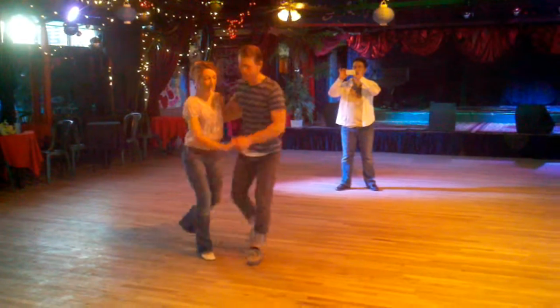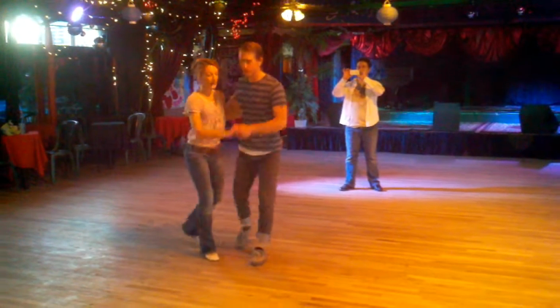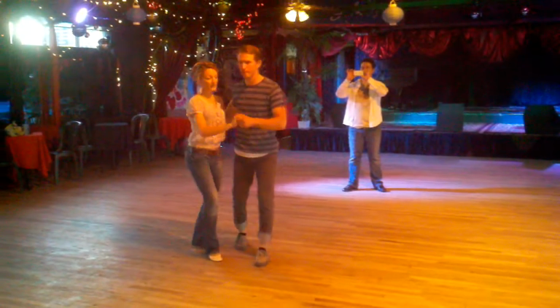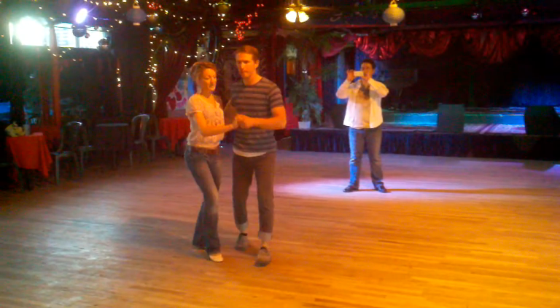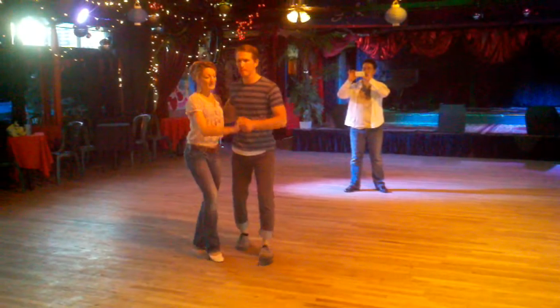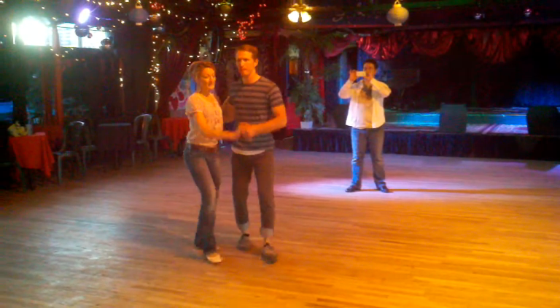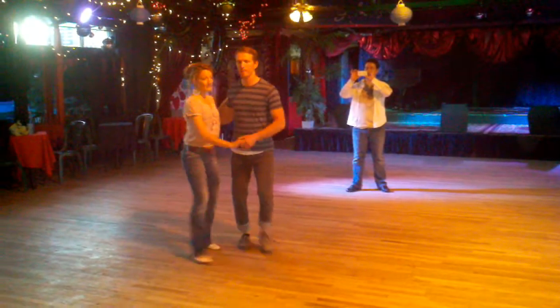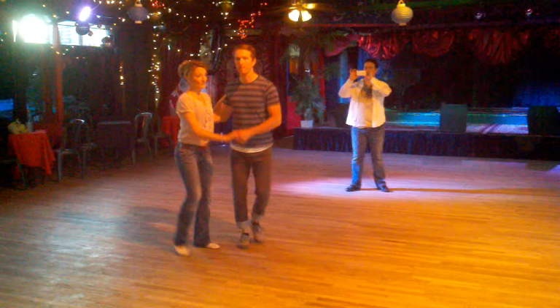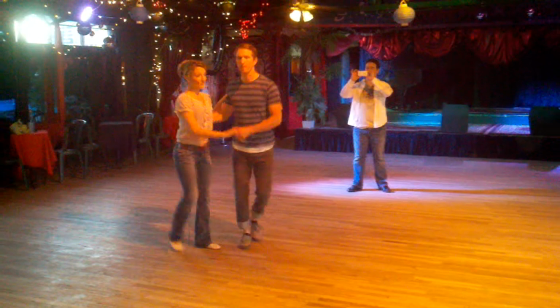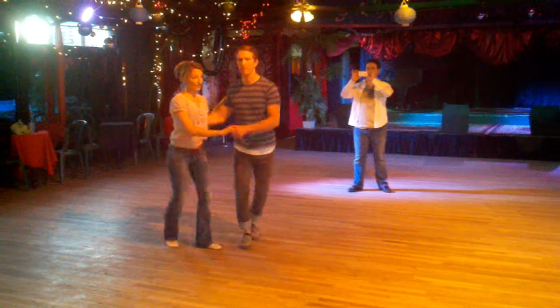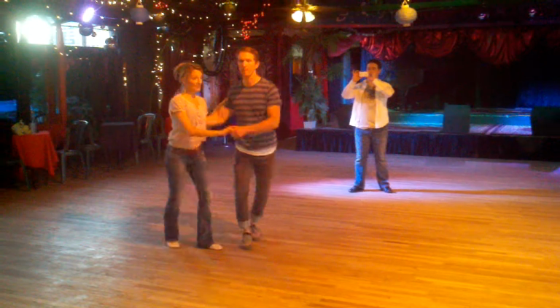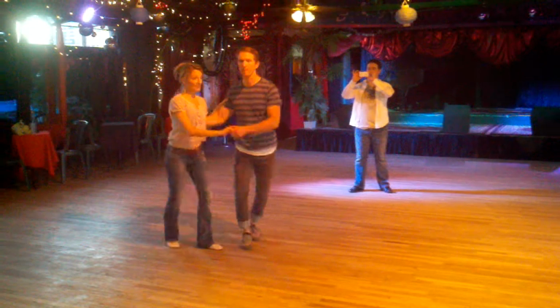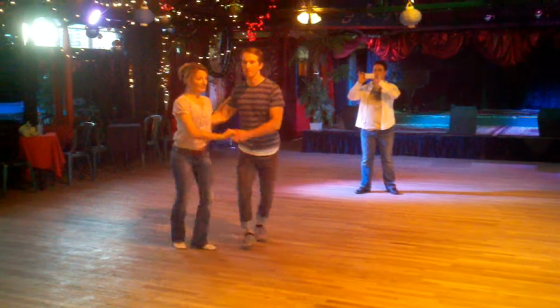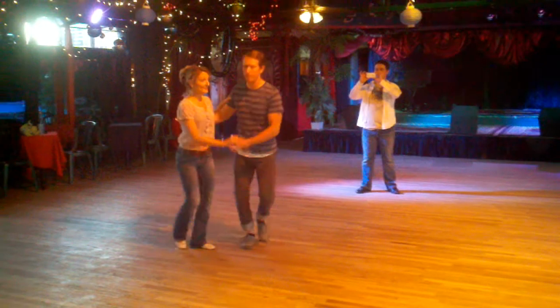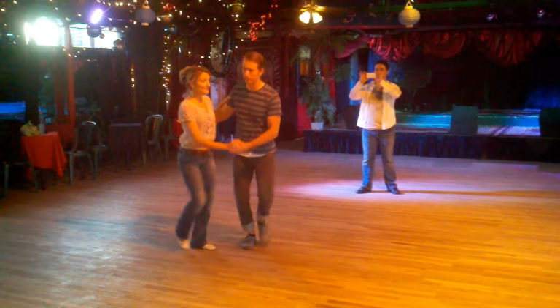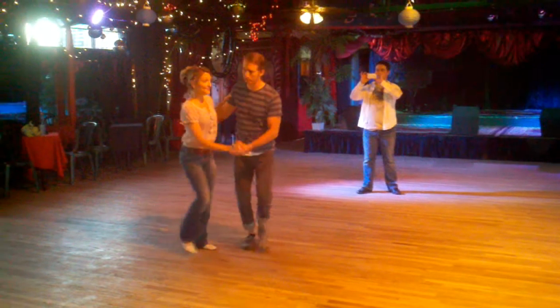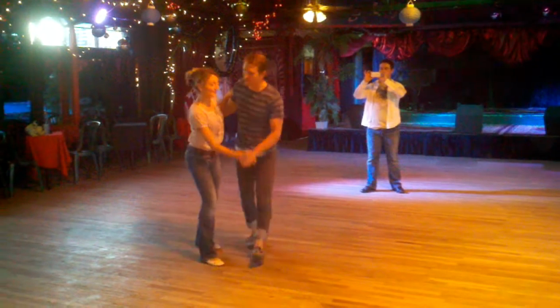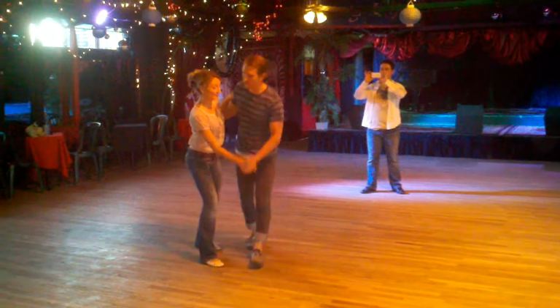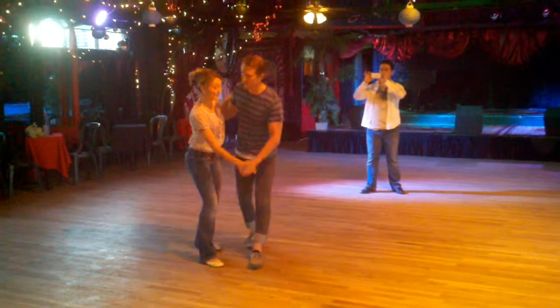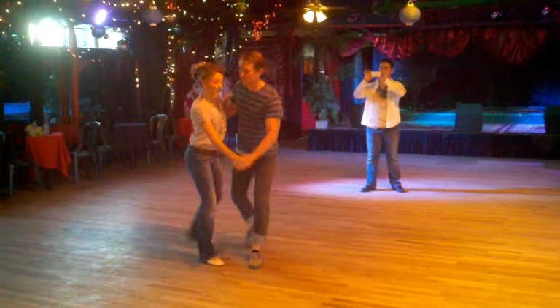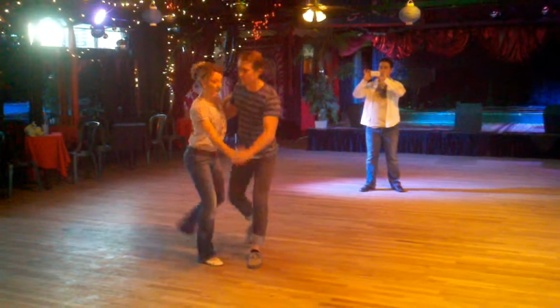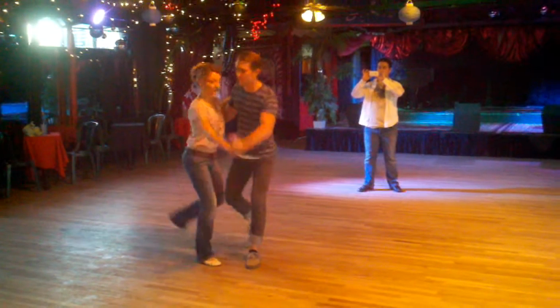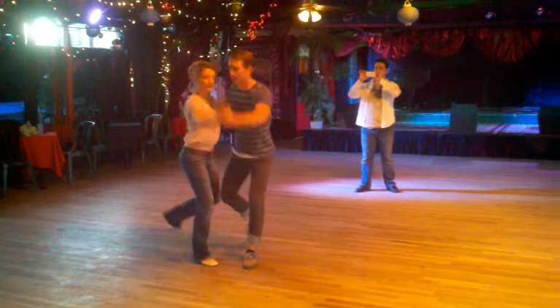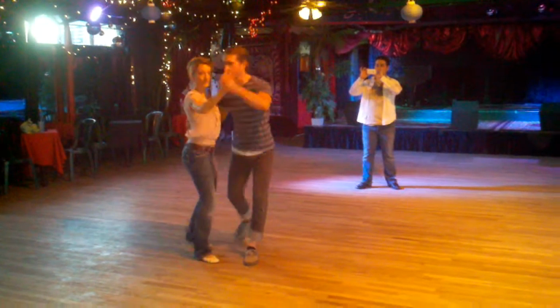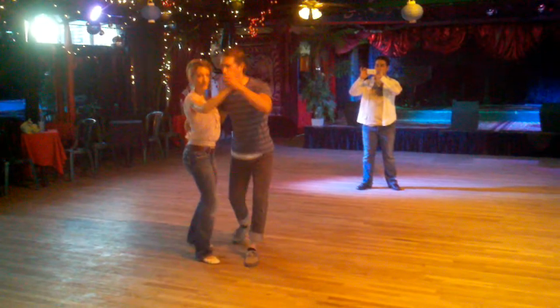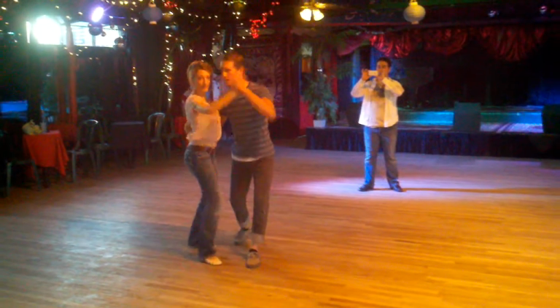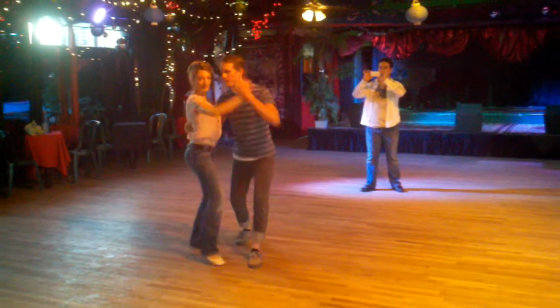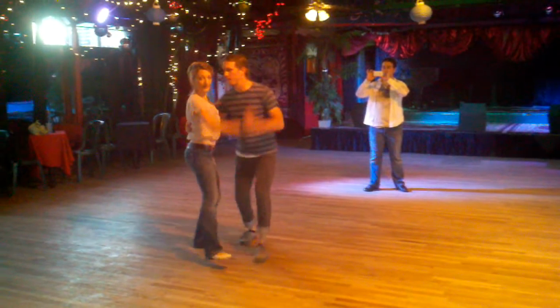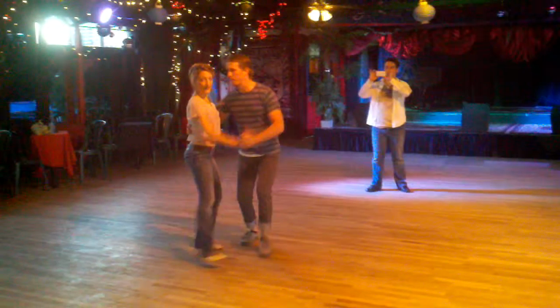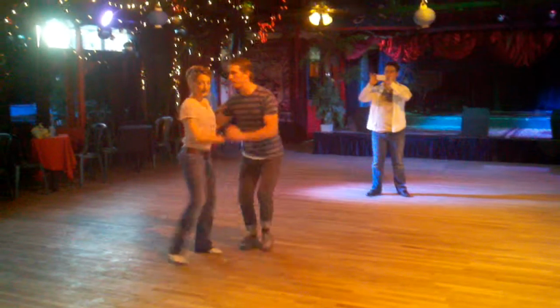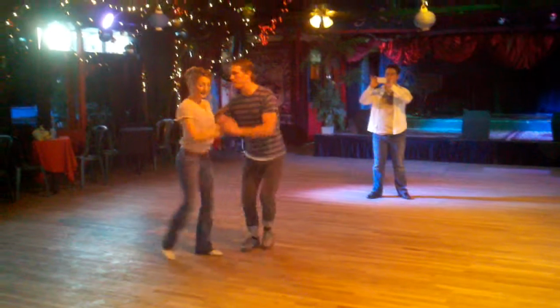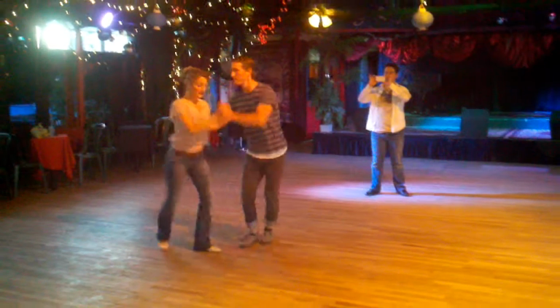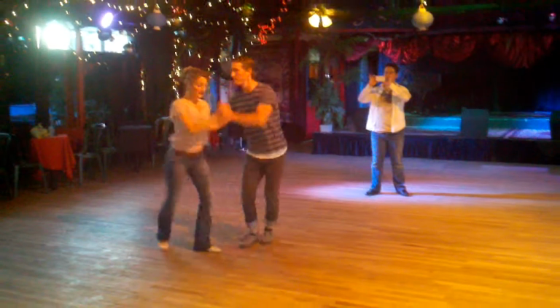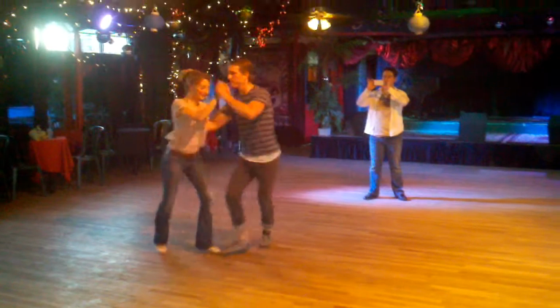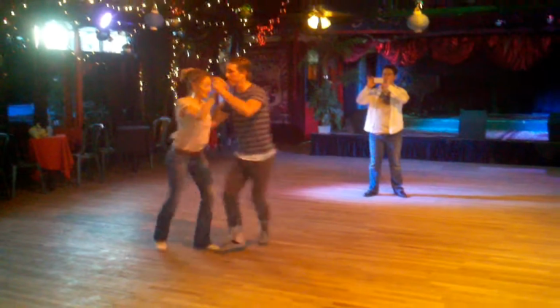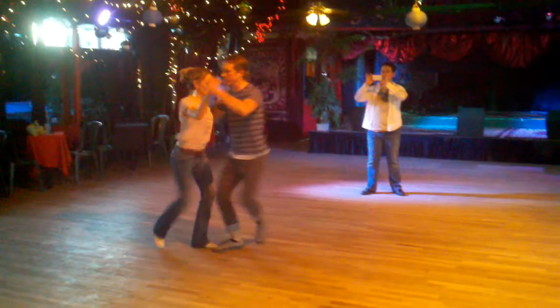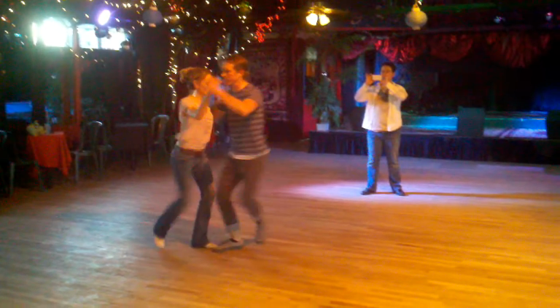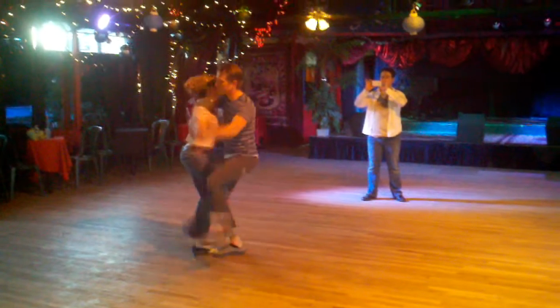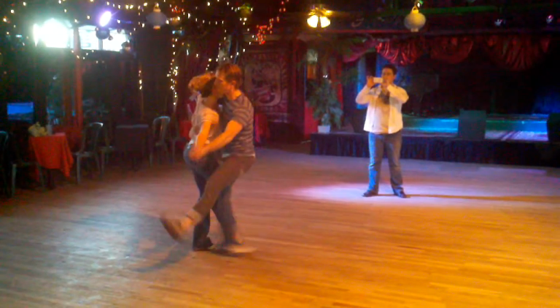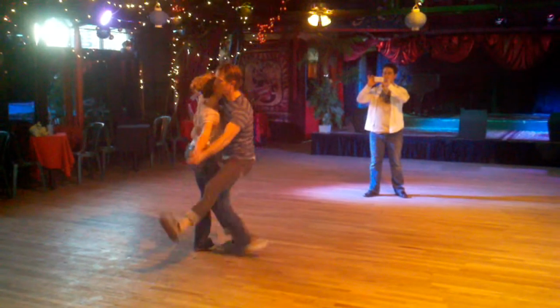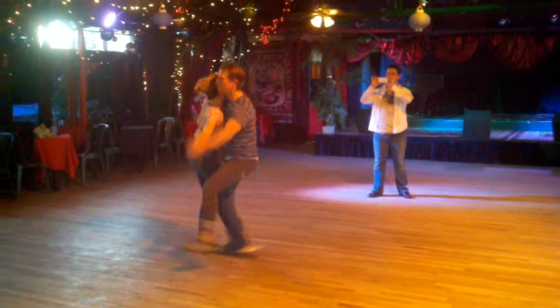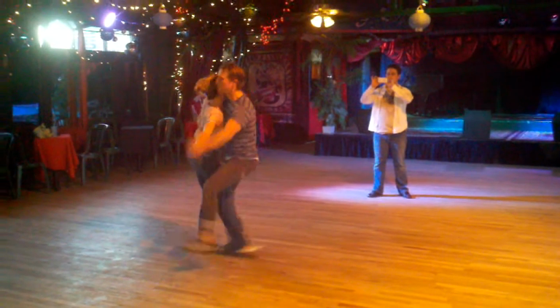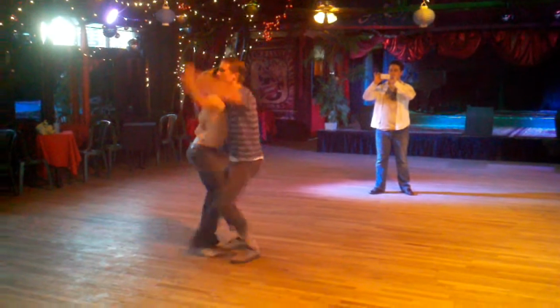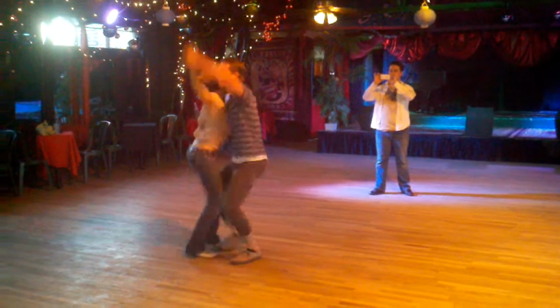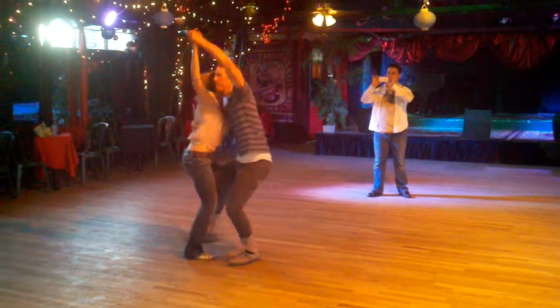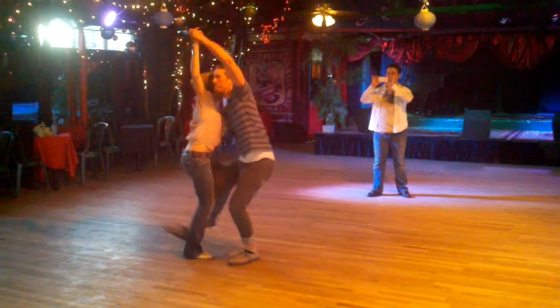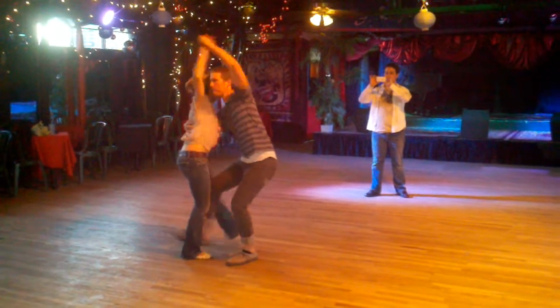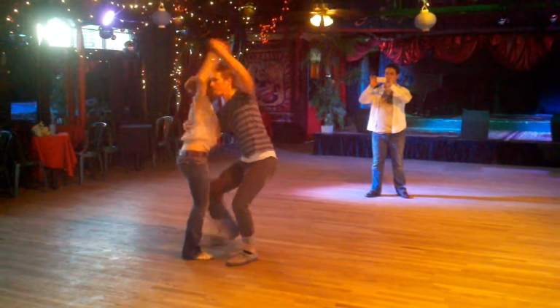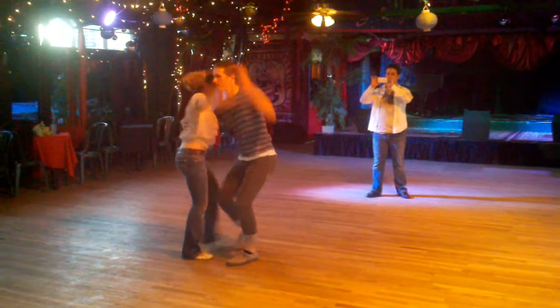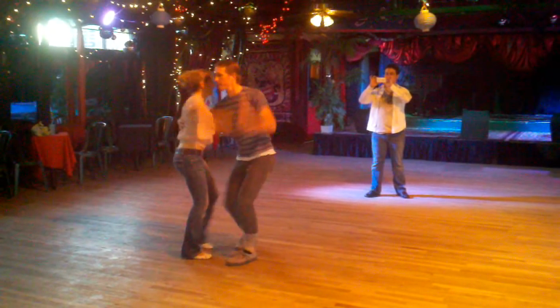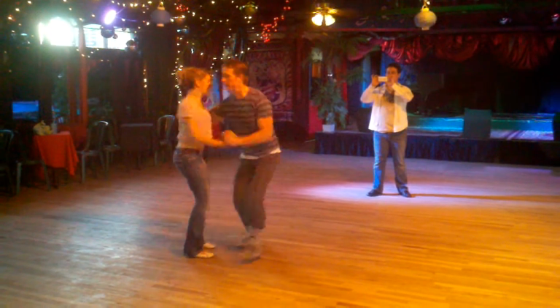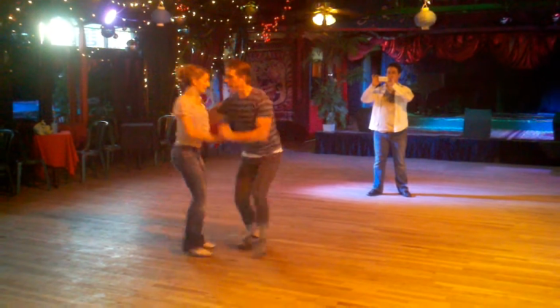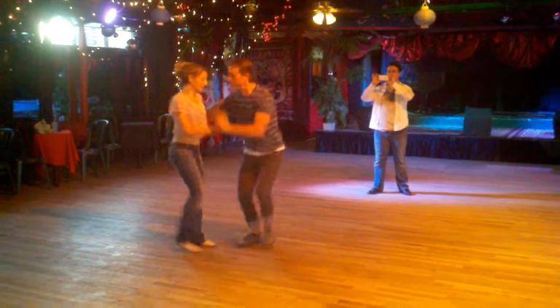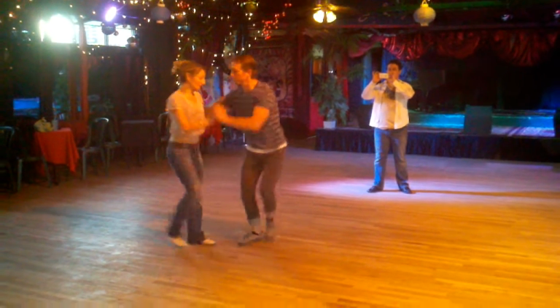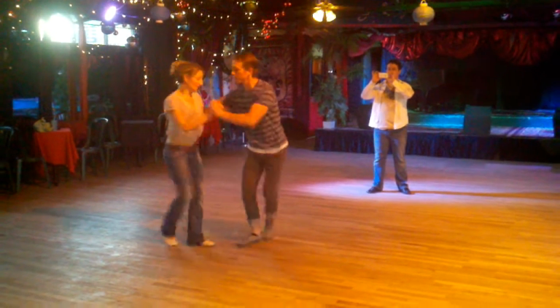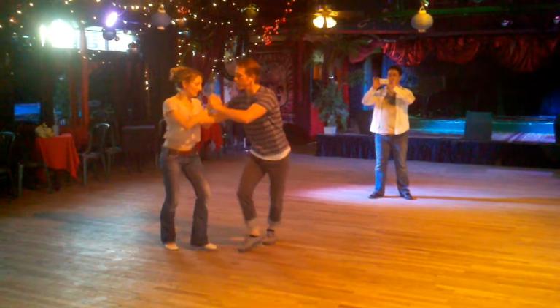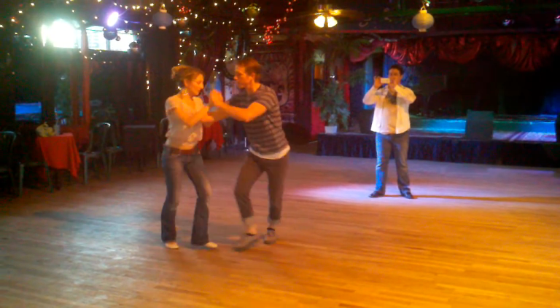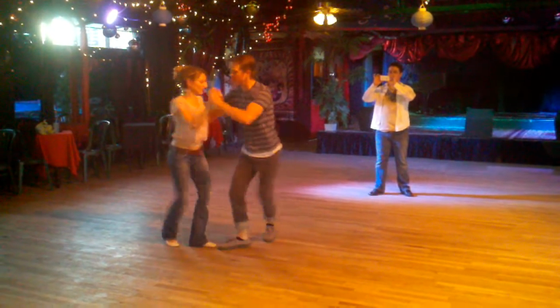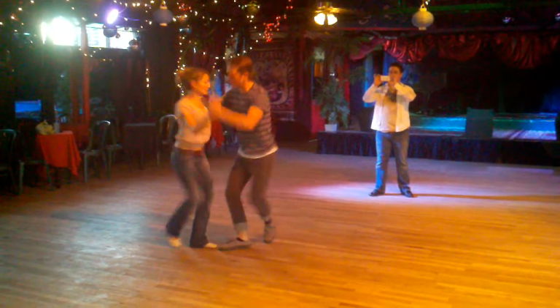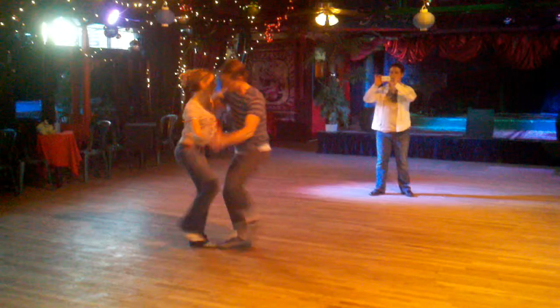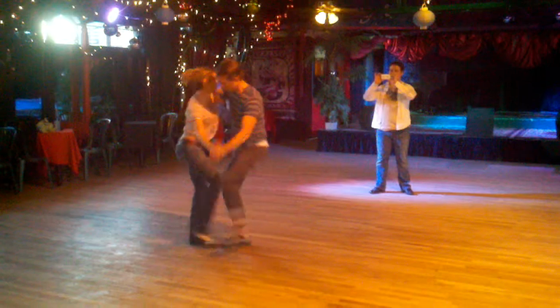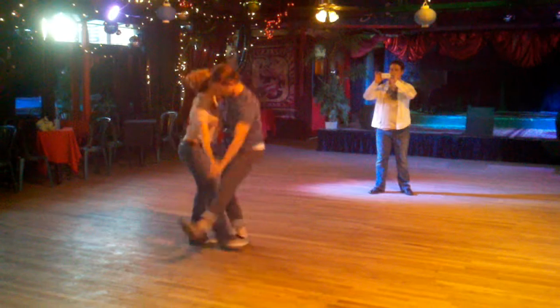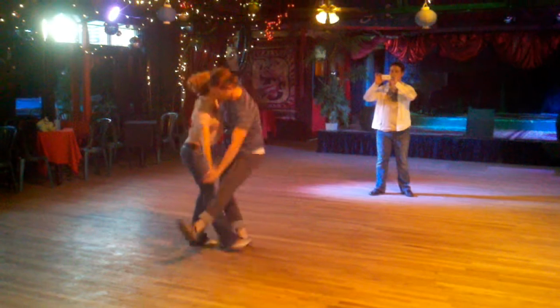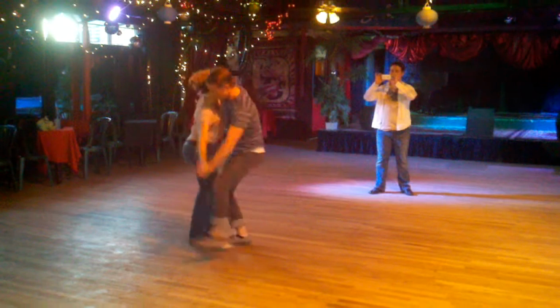Then we did some chick kicks, short of the hands. We did three of those.